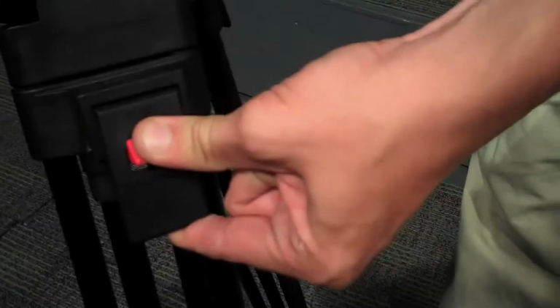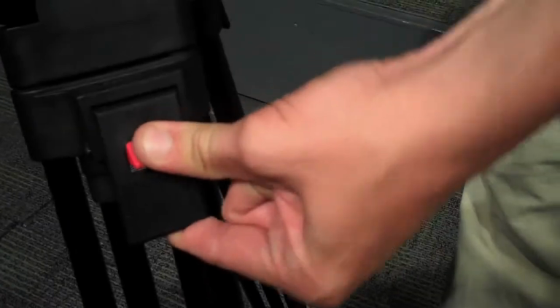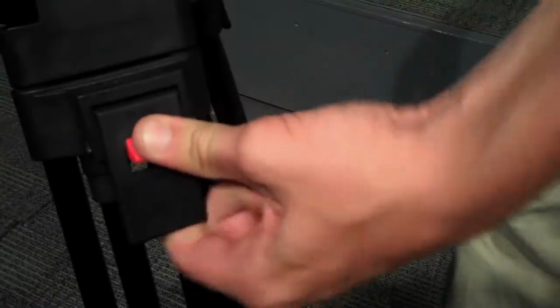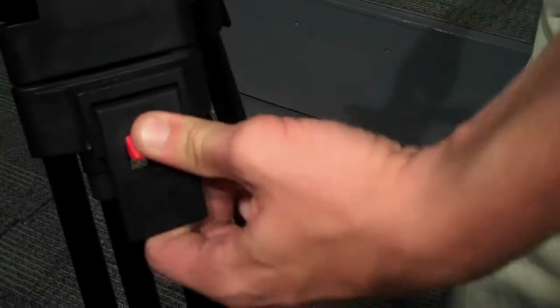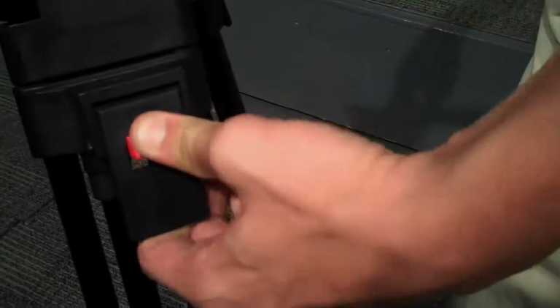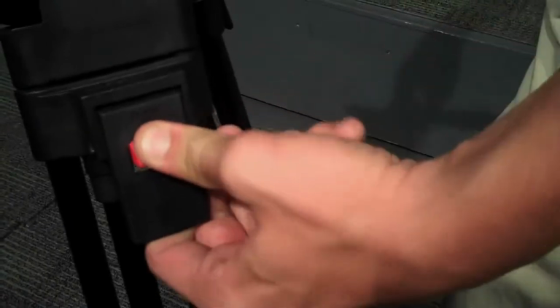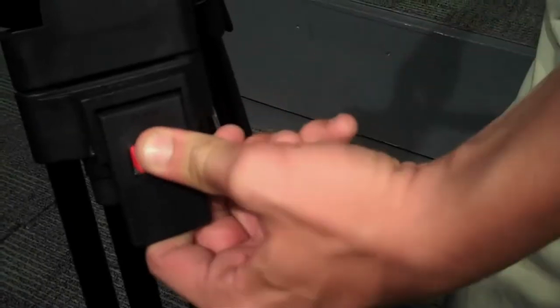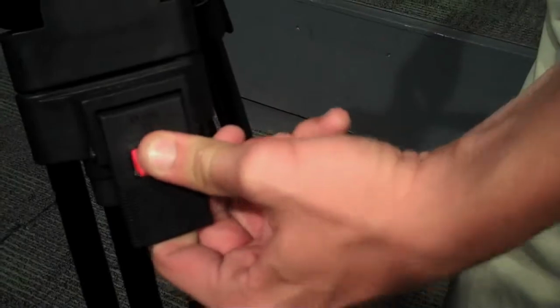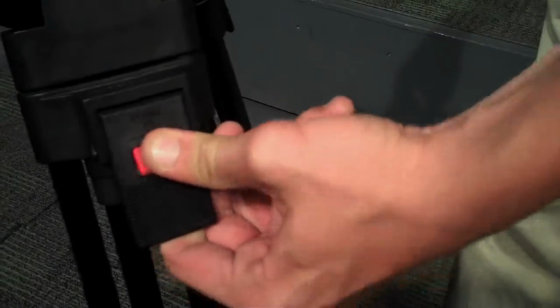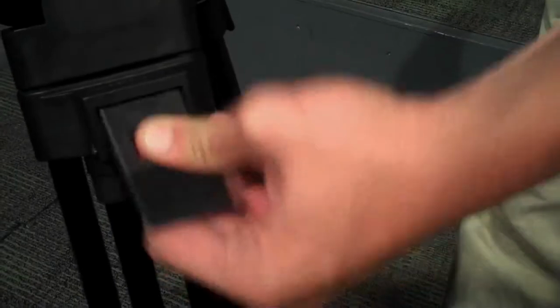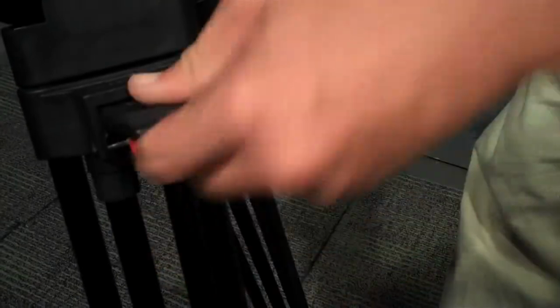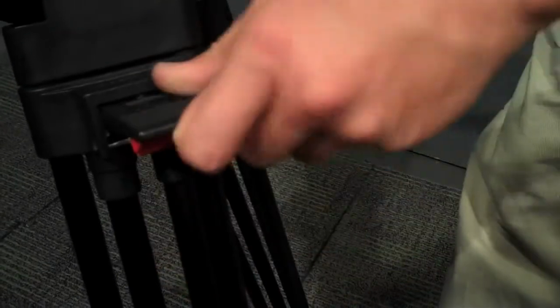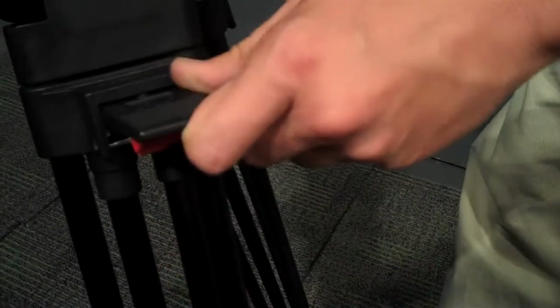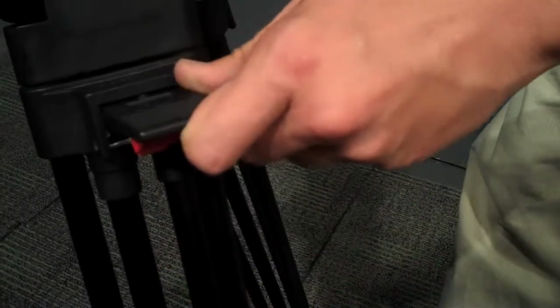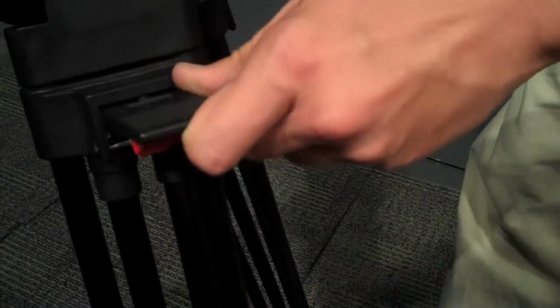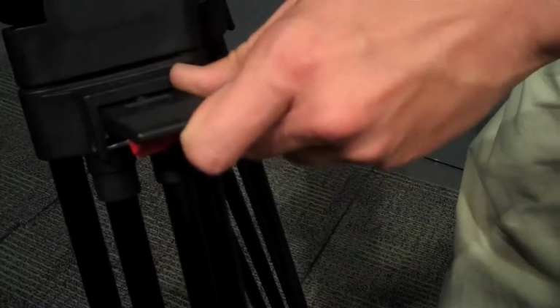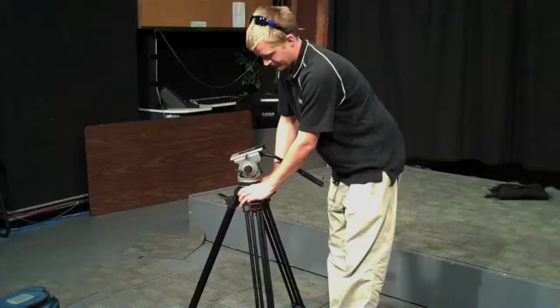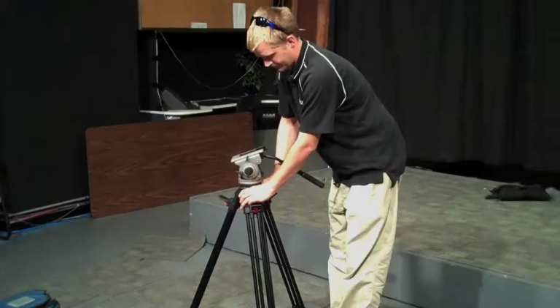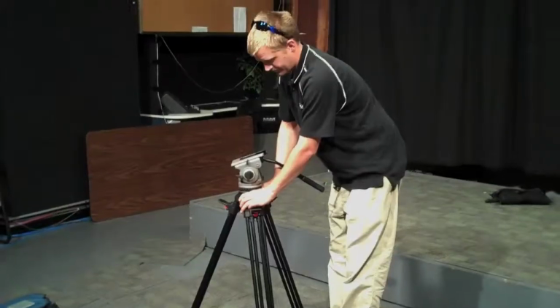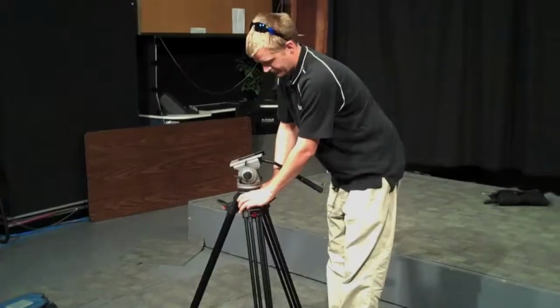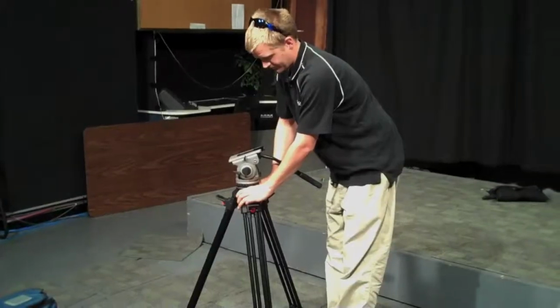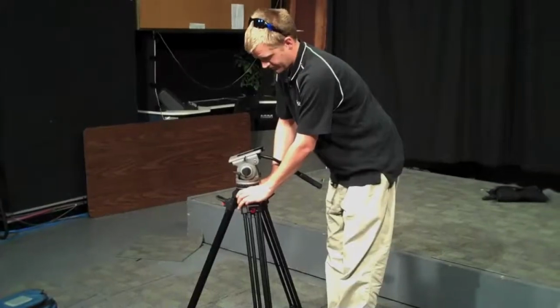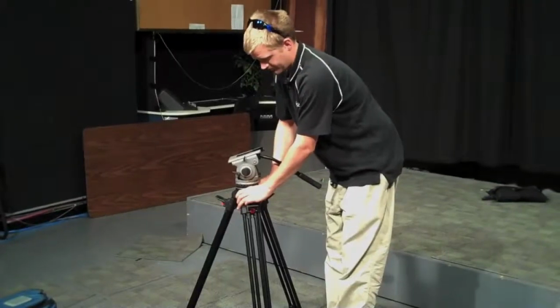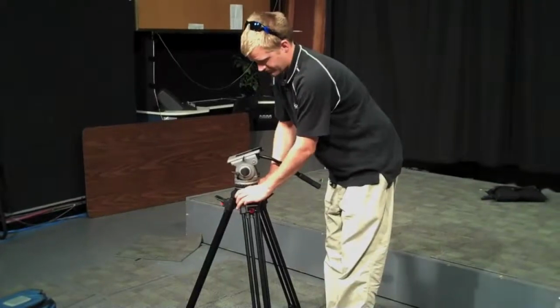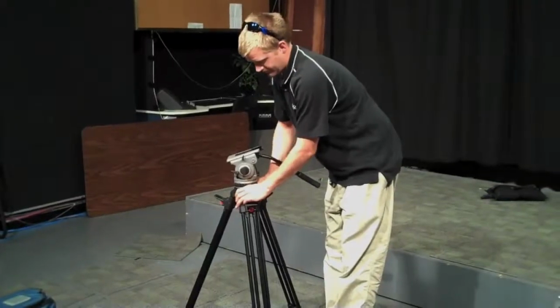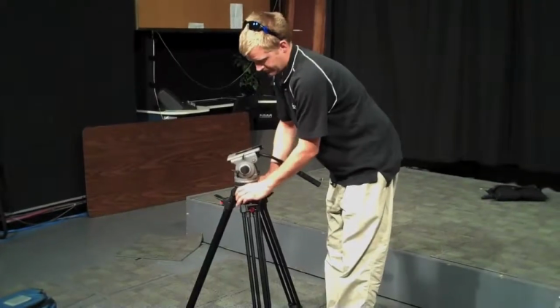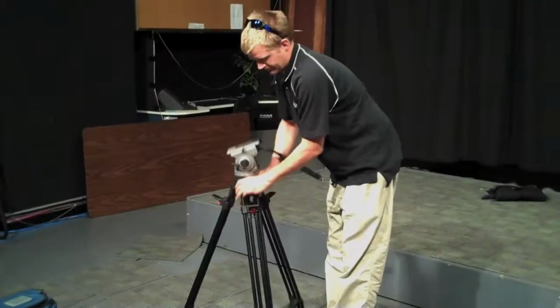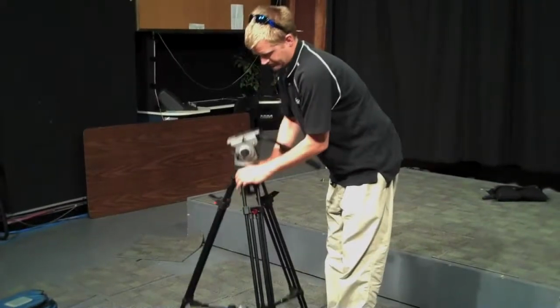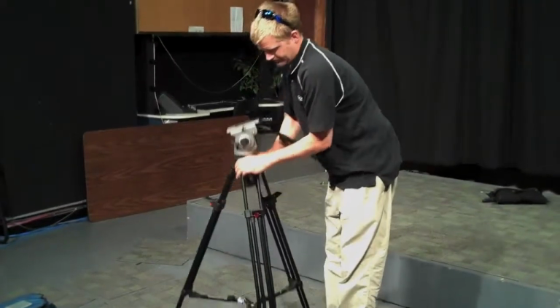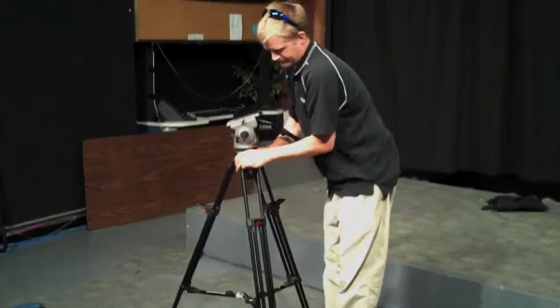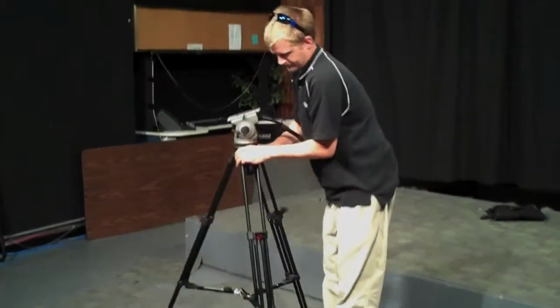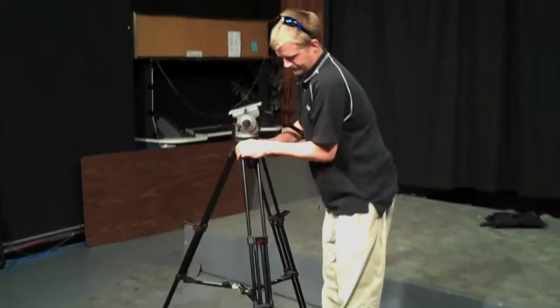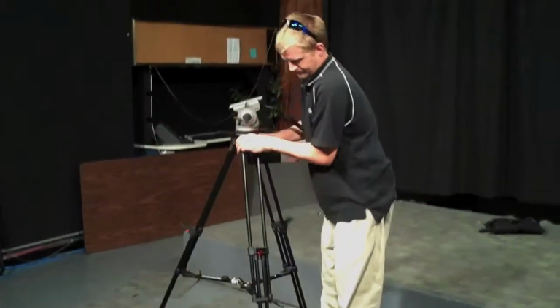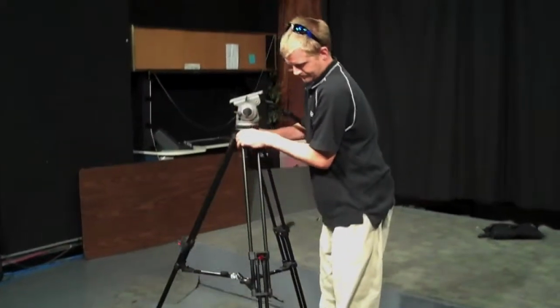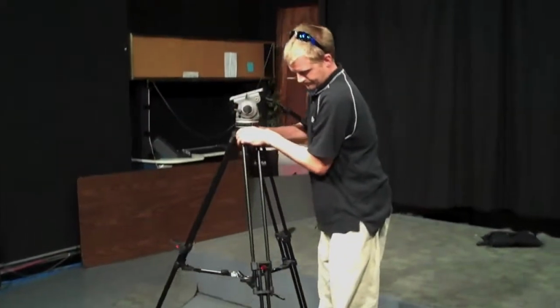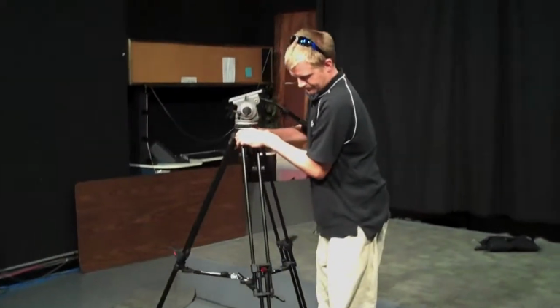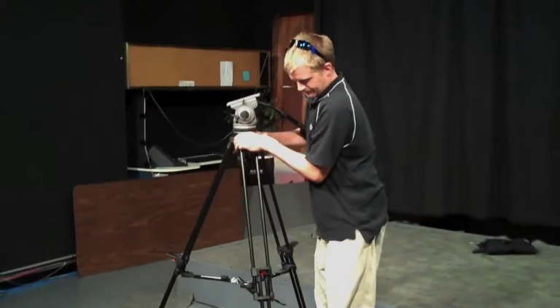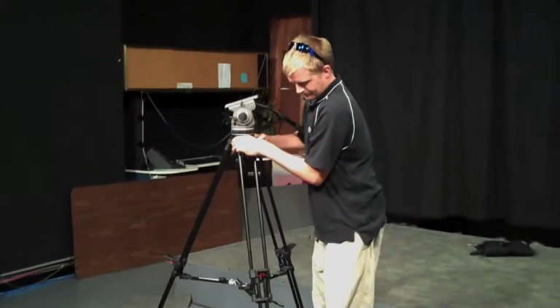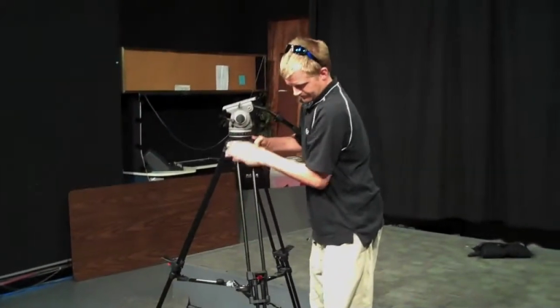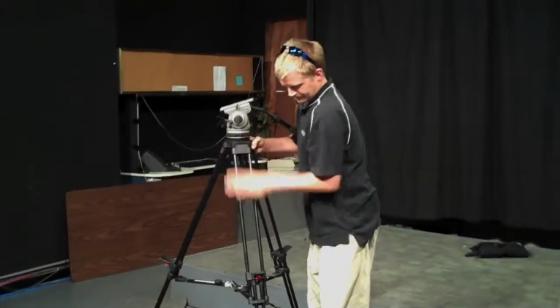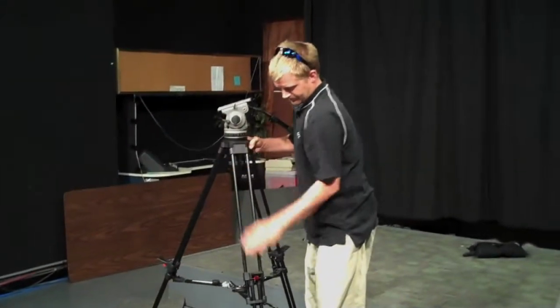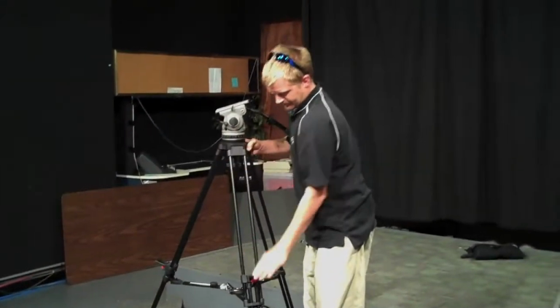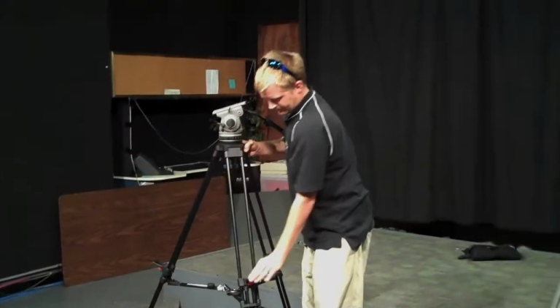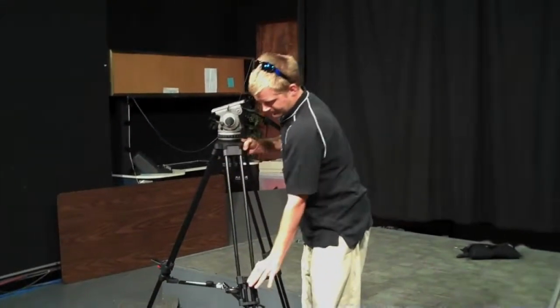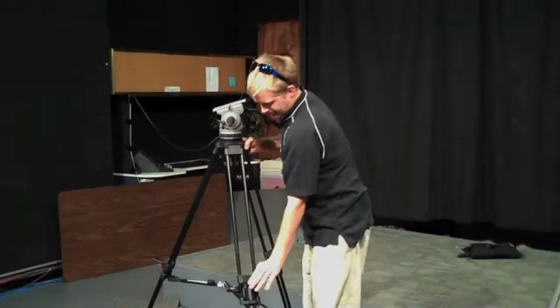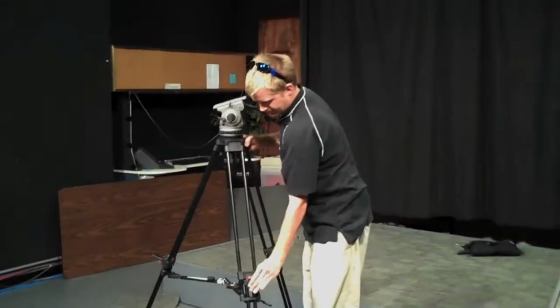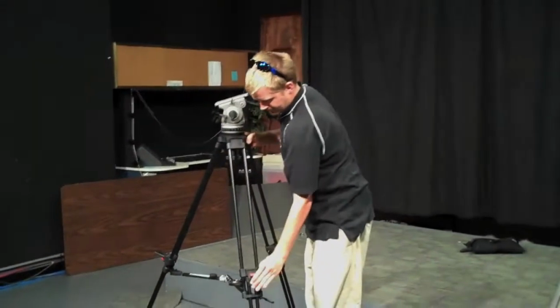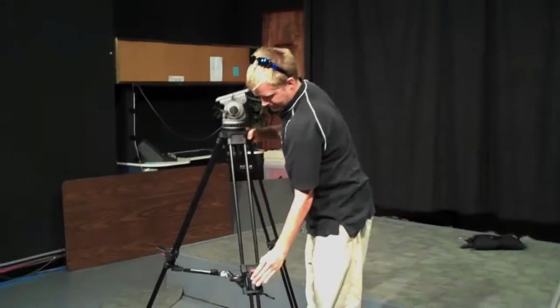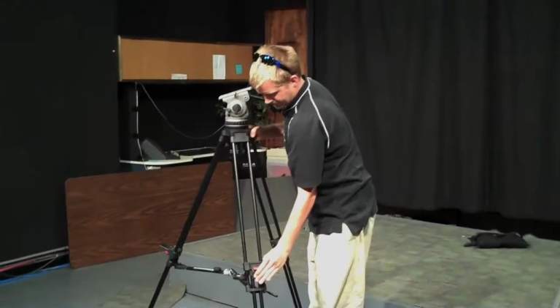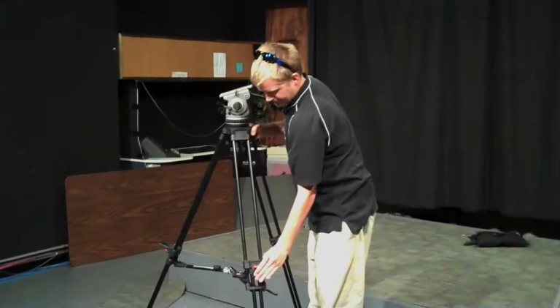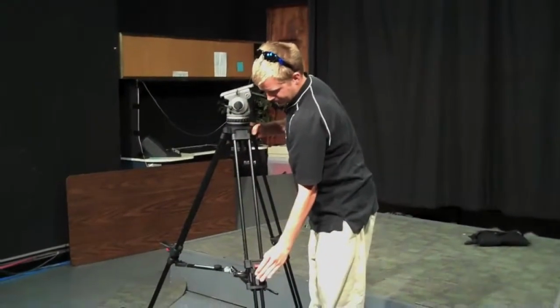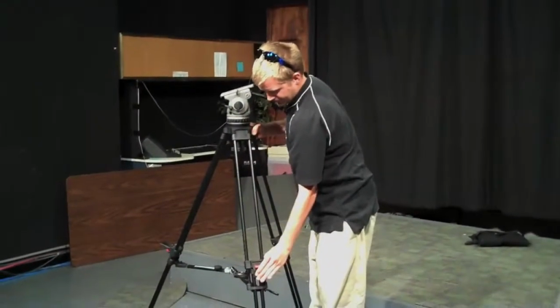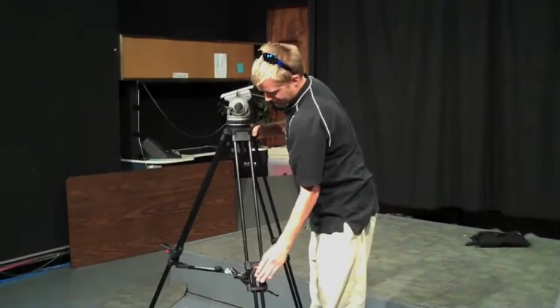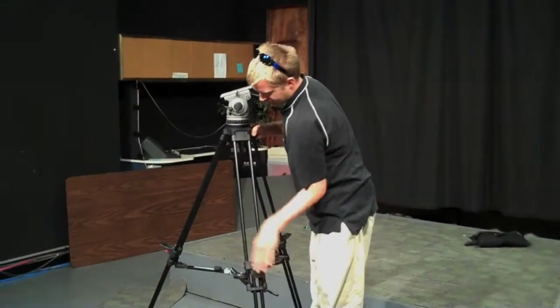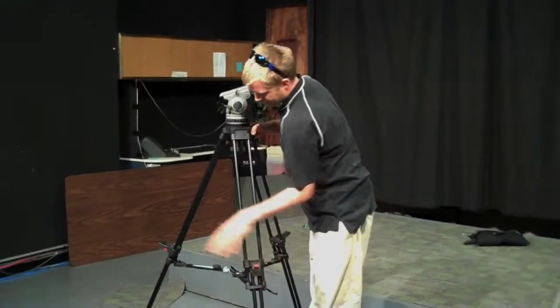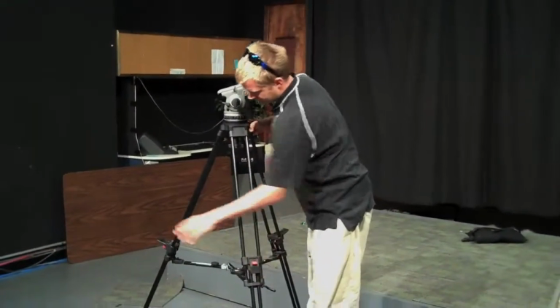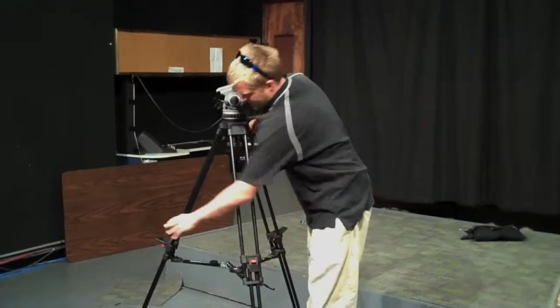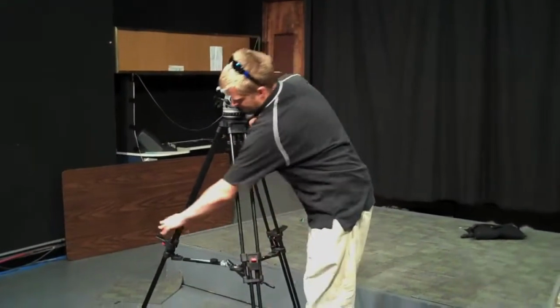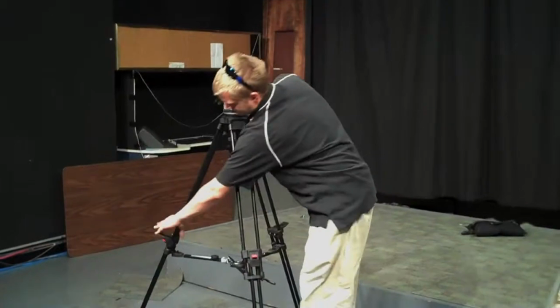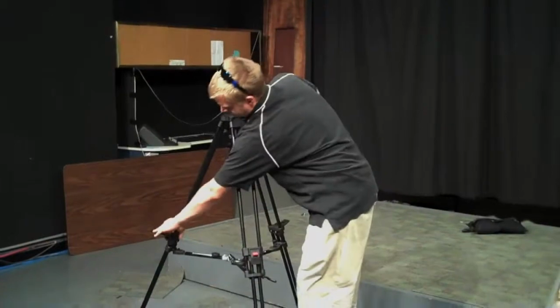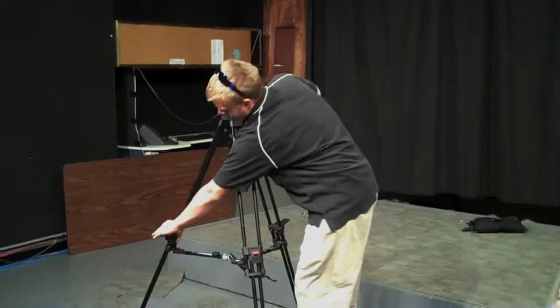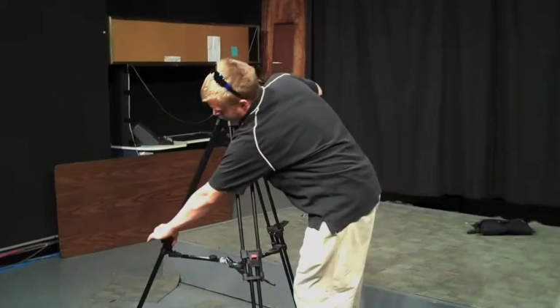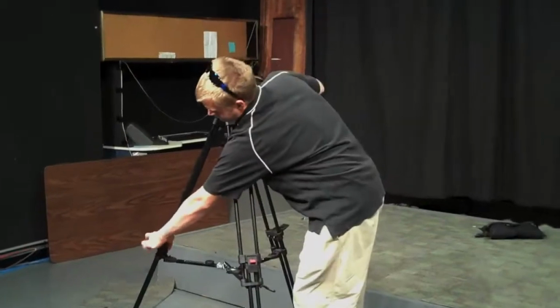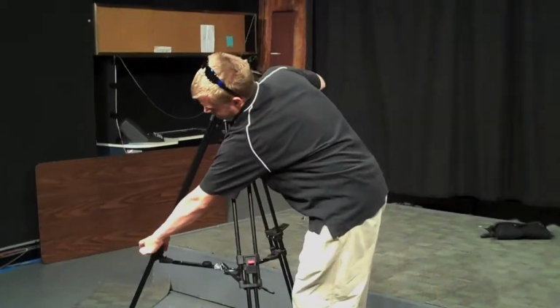Unlock the leg clips, which will allow you to adjust the height of your tripod, and then lock them back down.